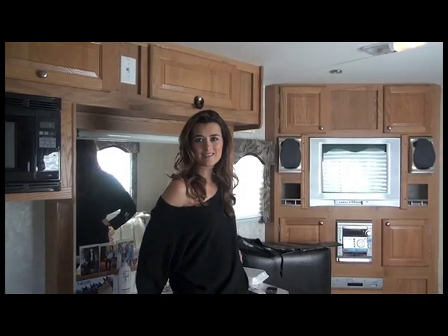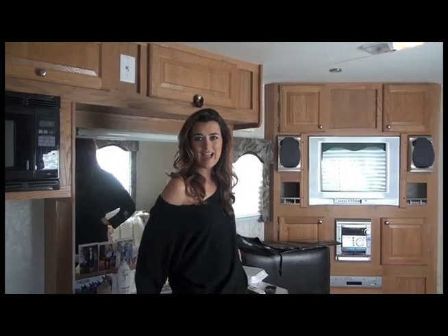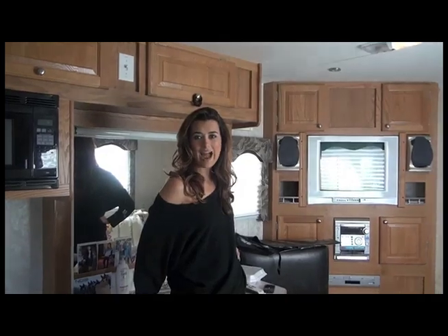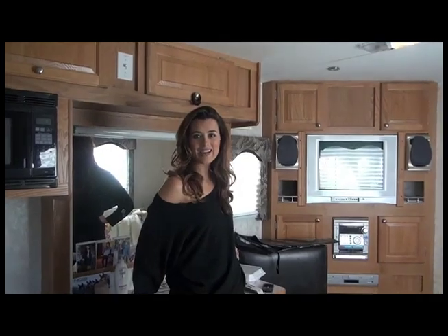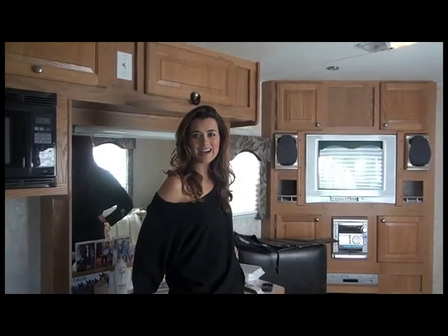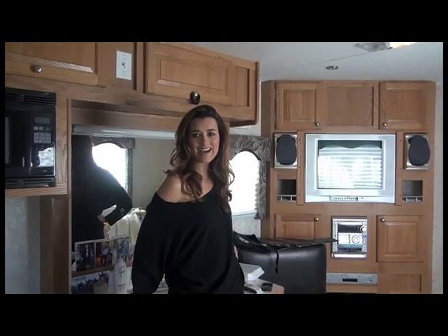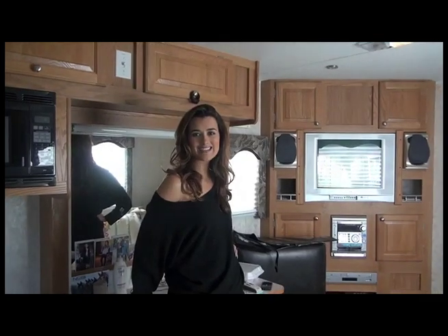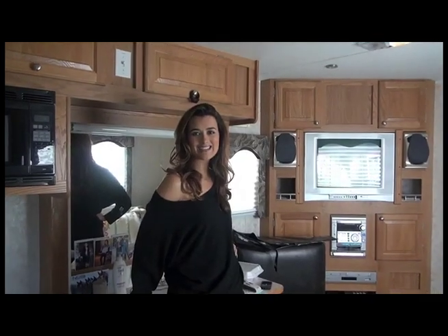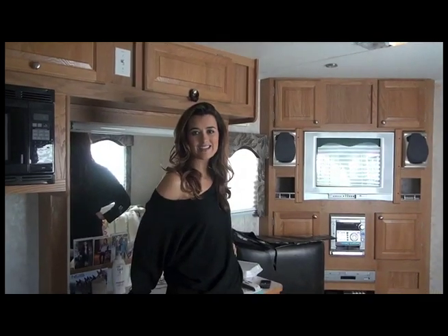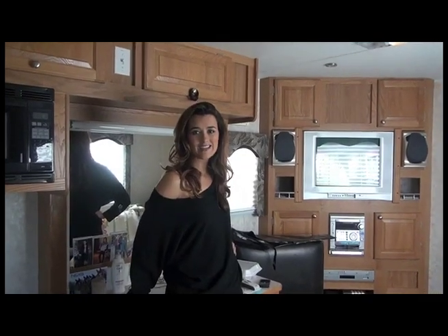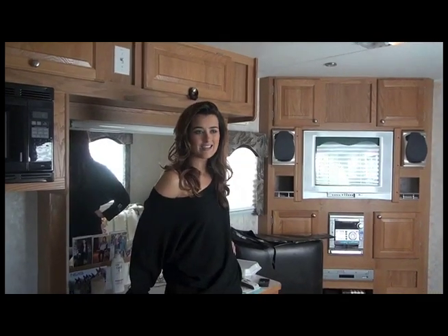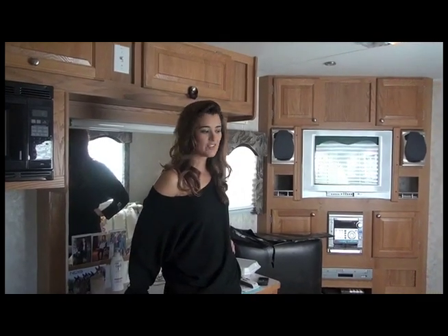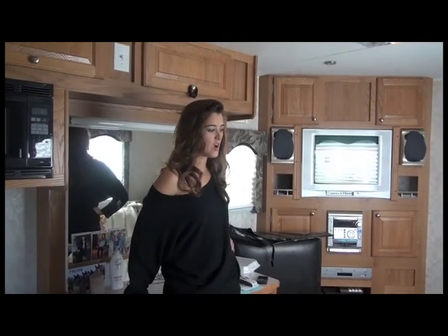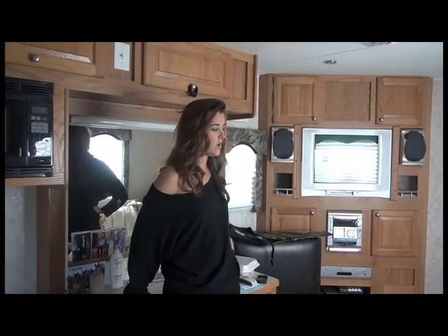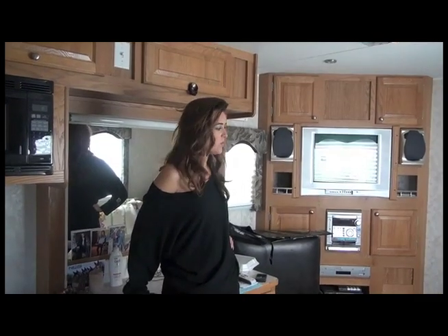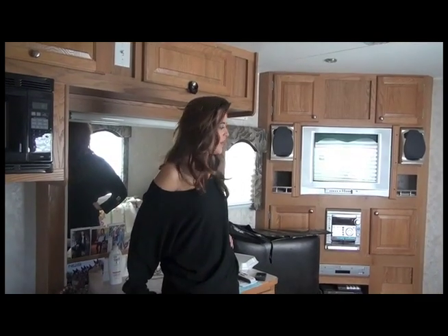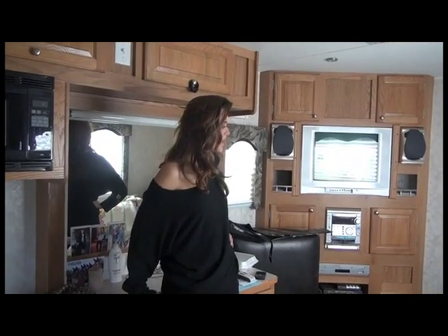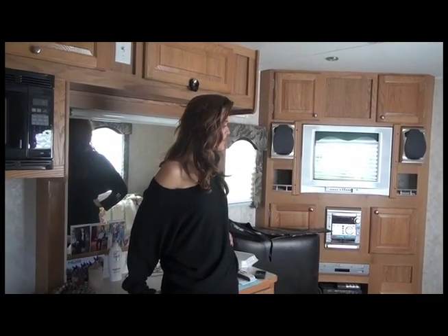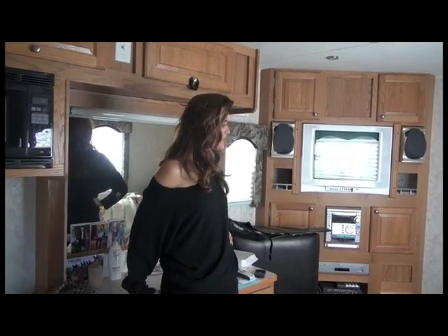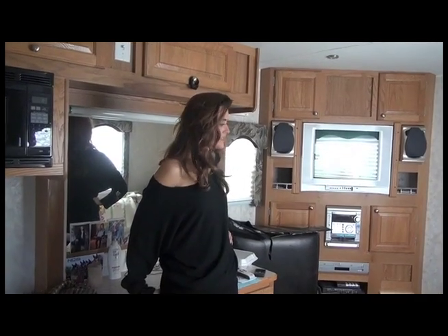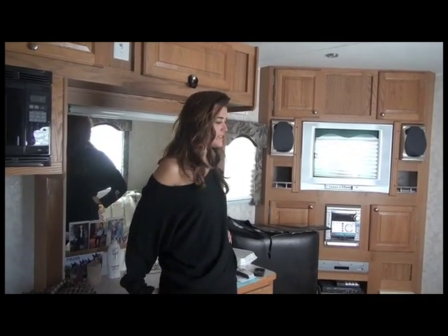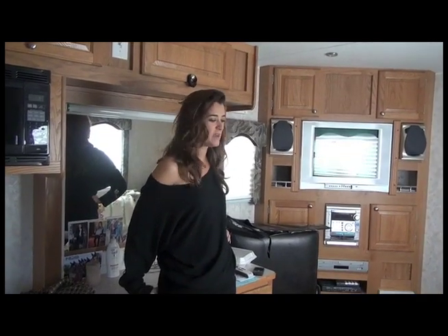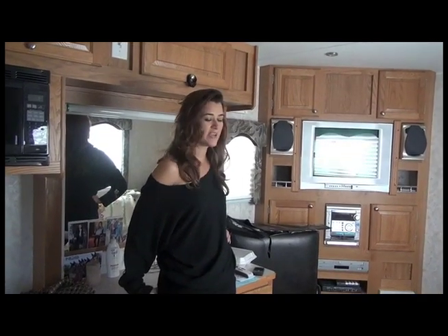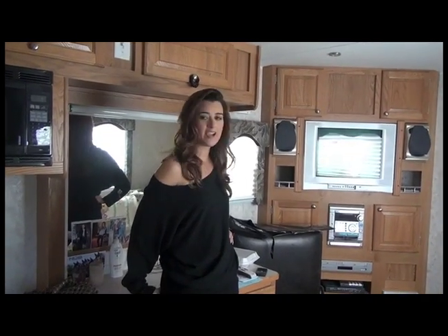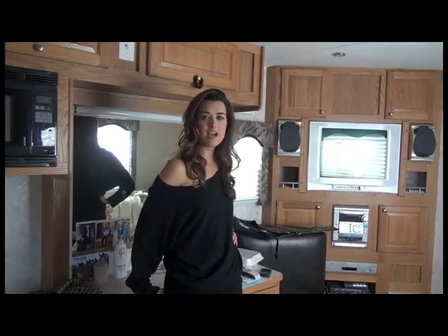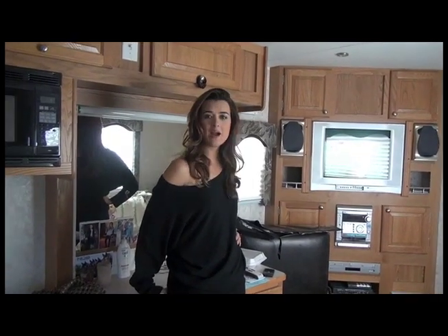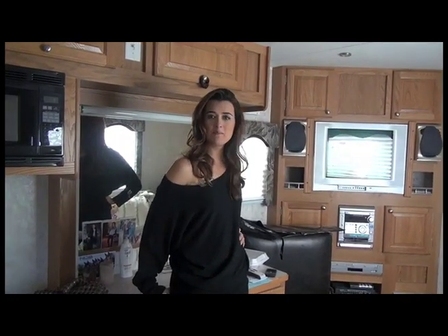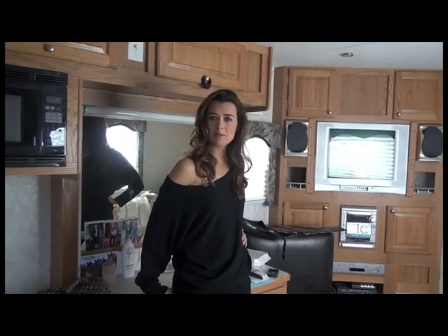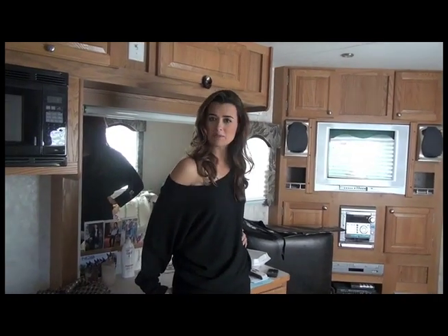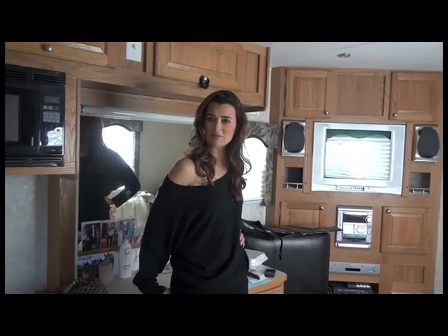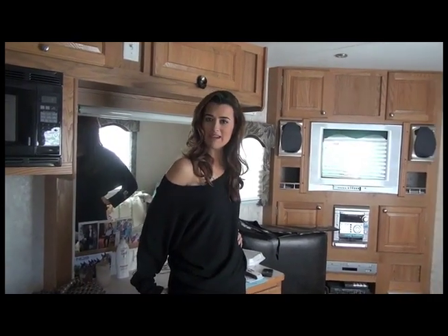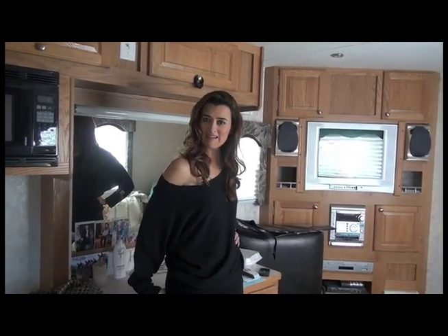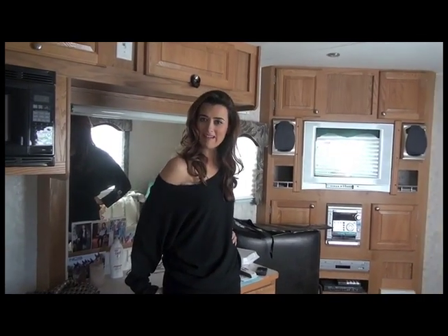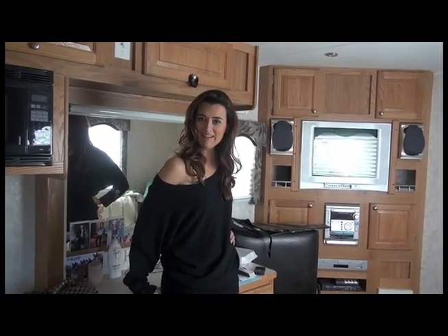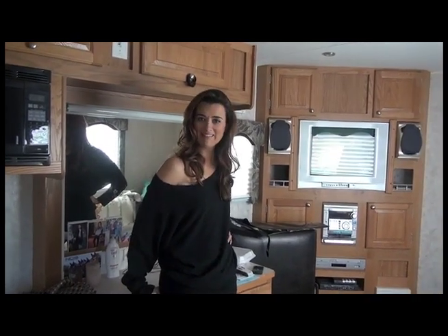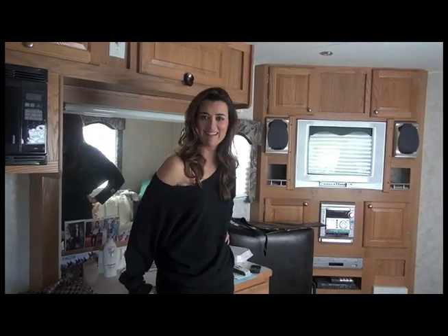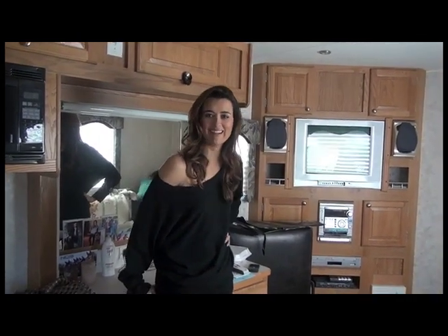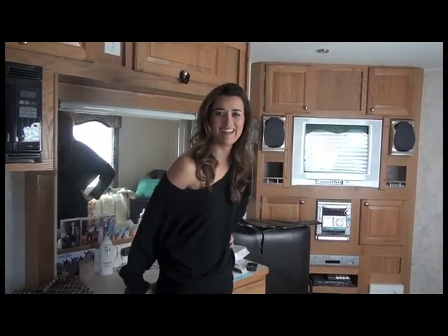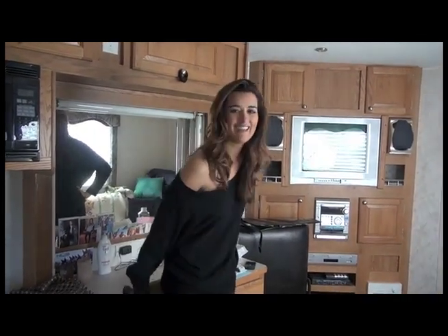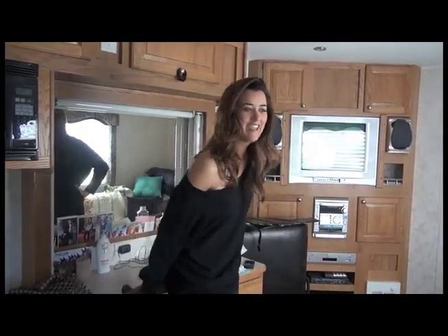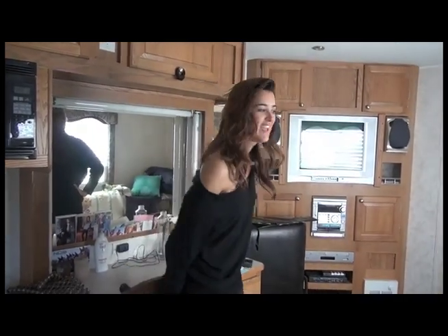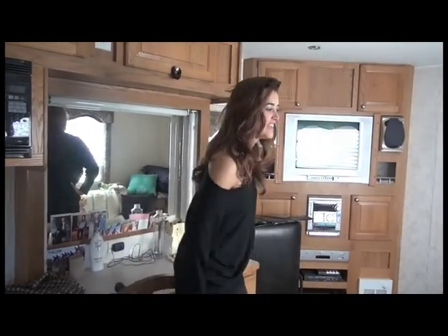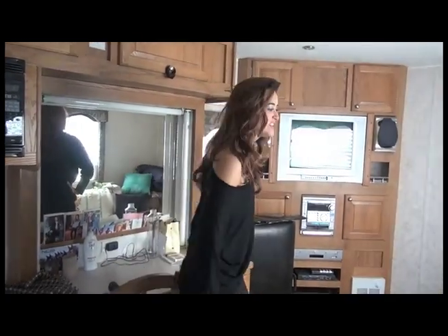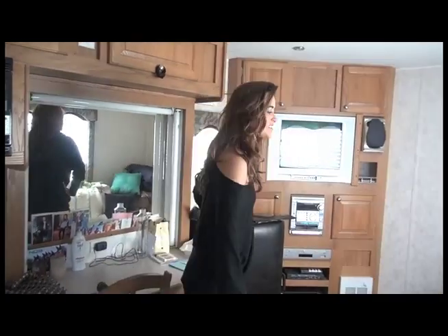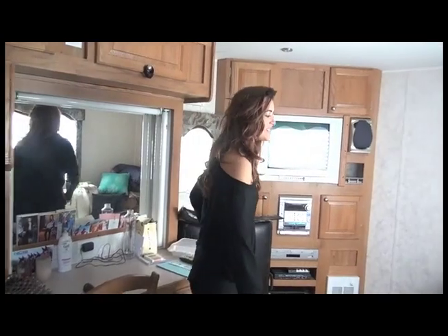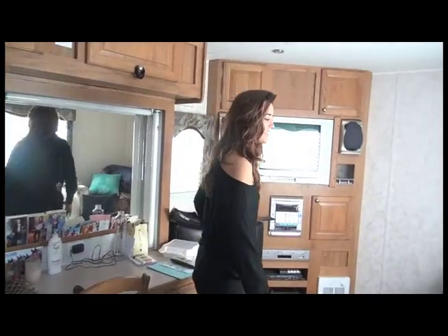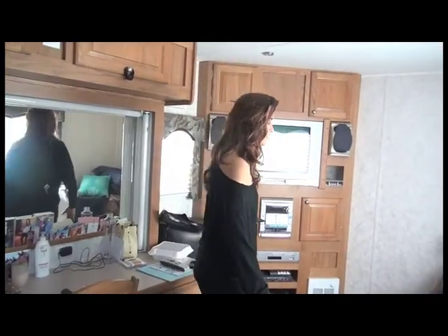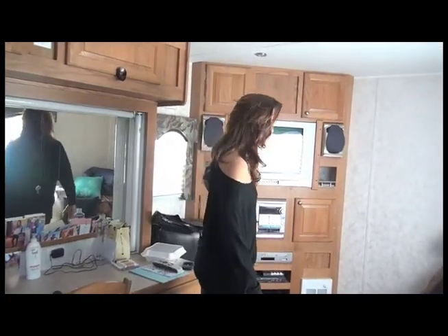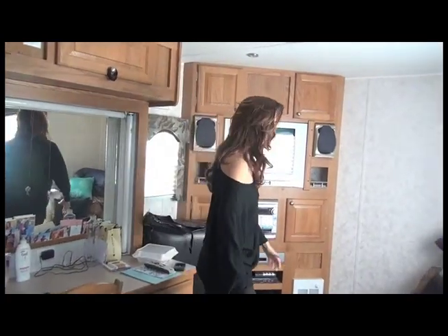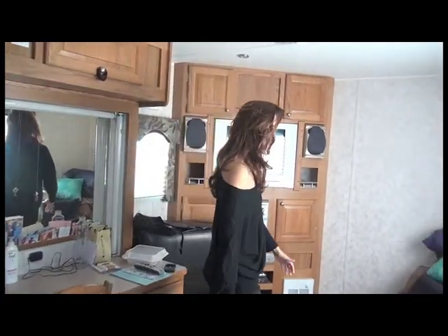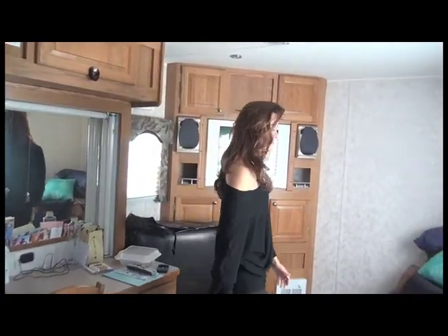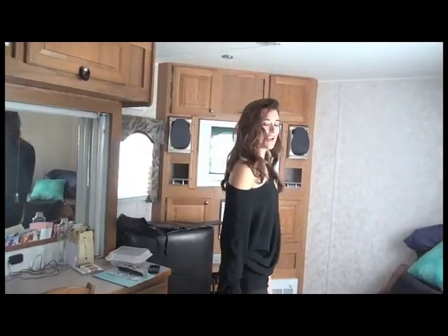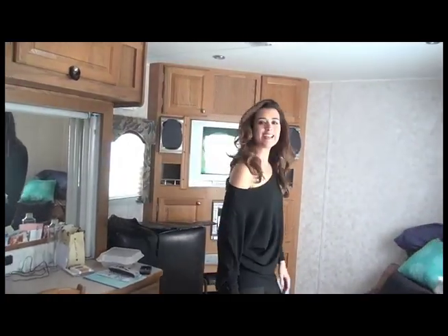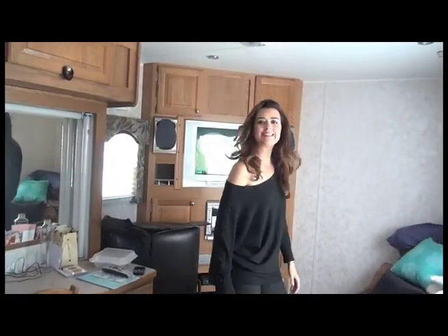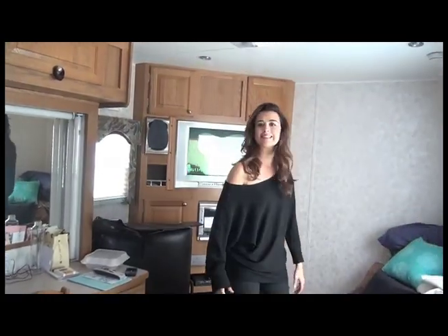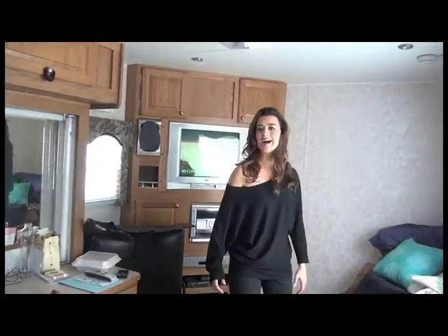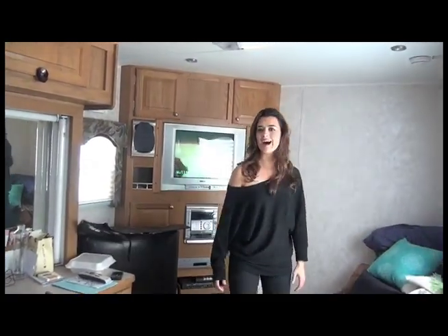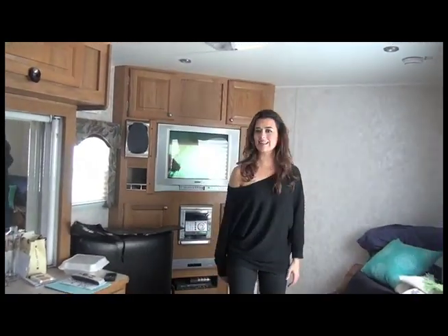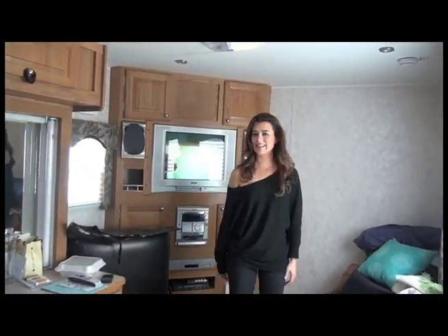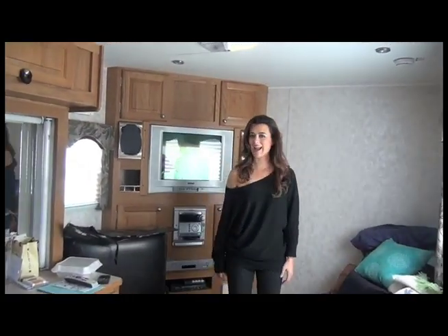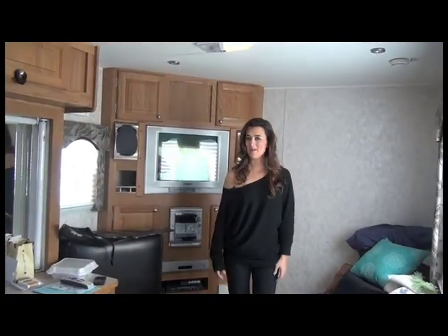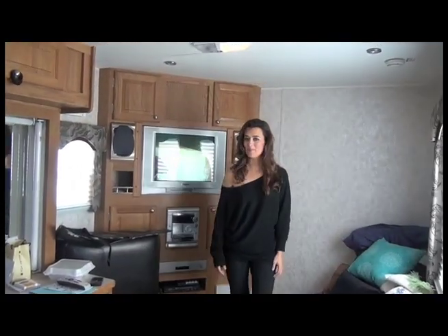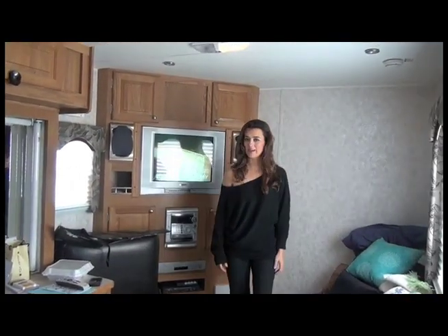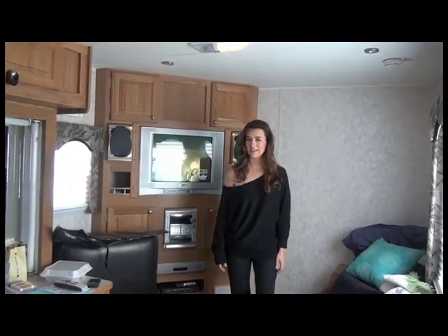Hi guys. So this is my humble trailer. Just to set the record straight, it's not that big.